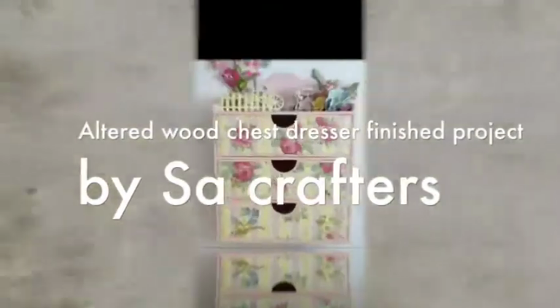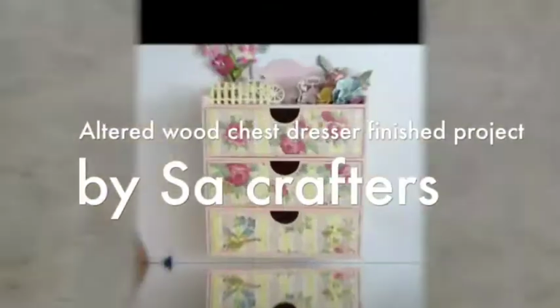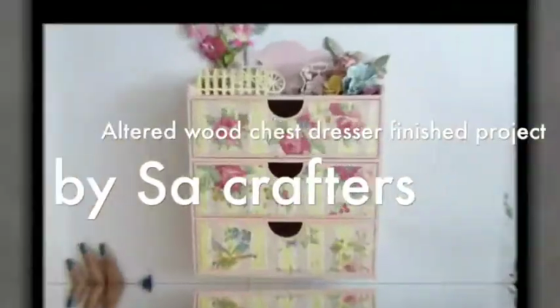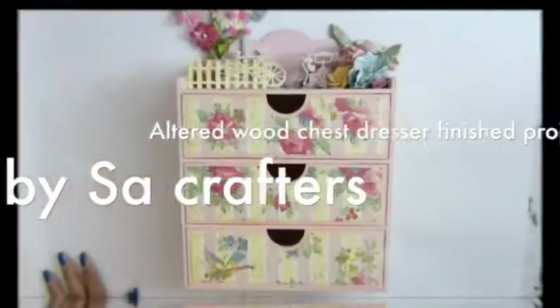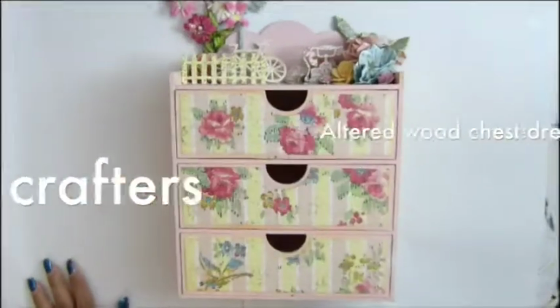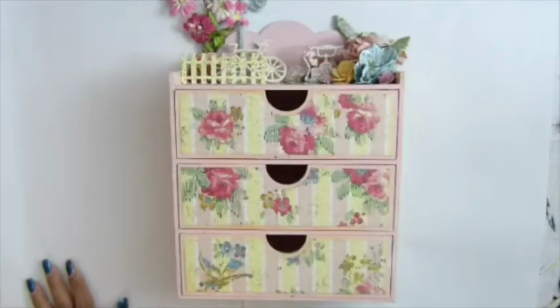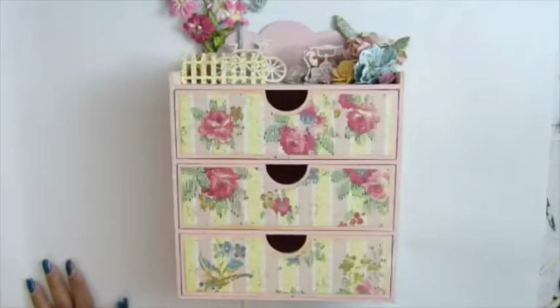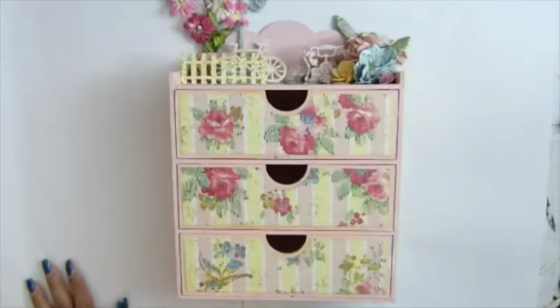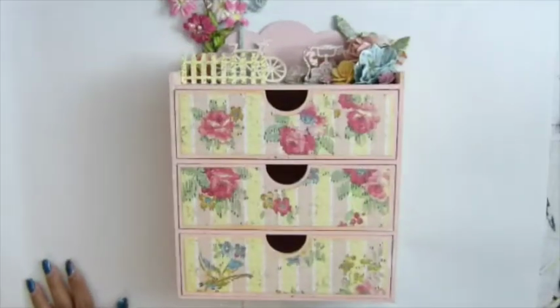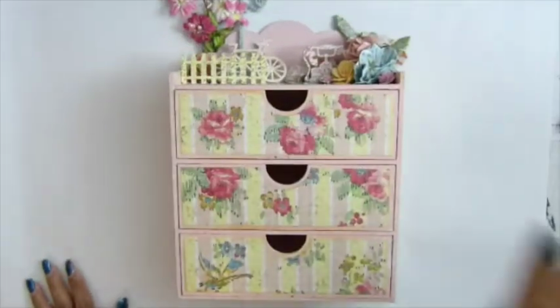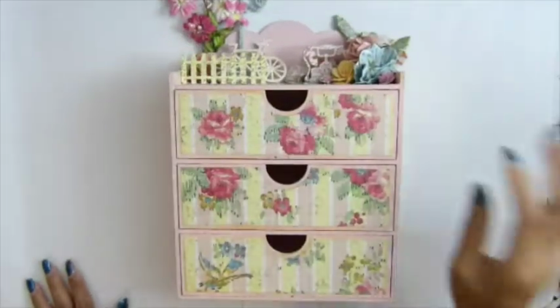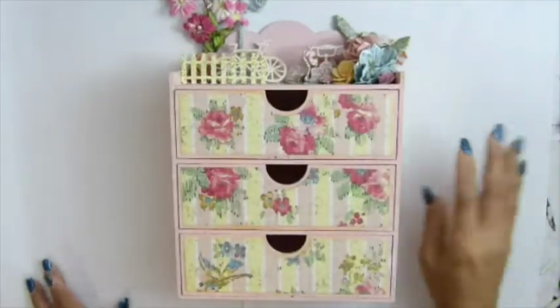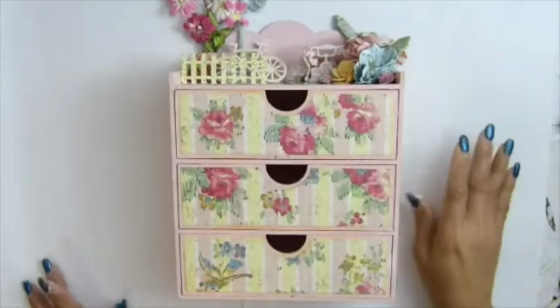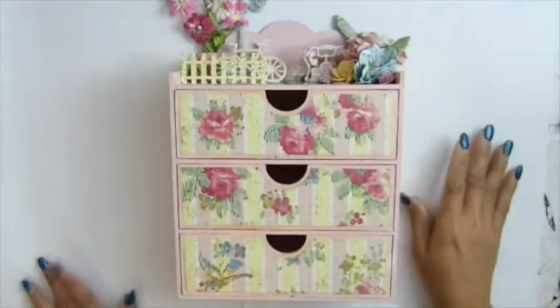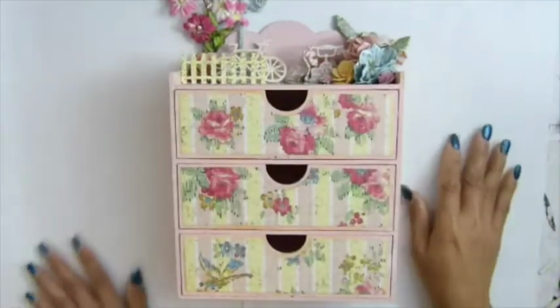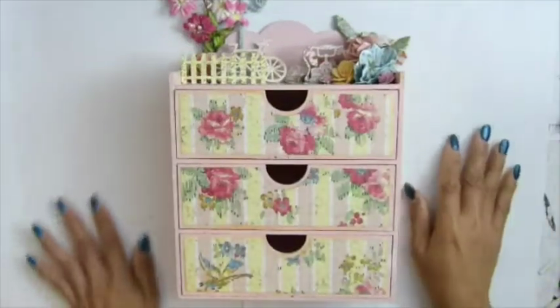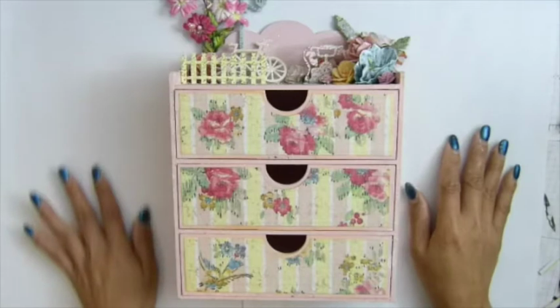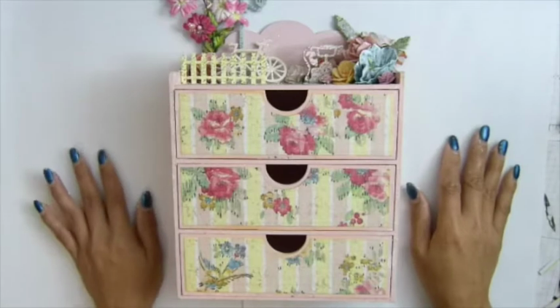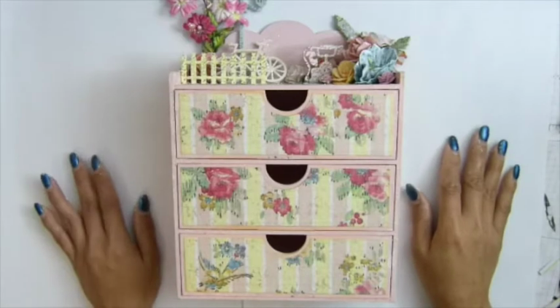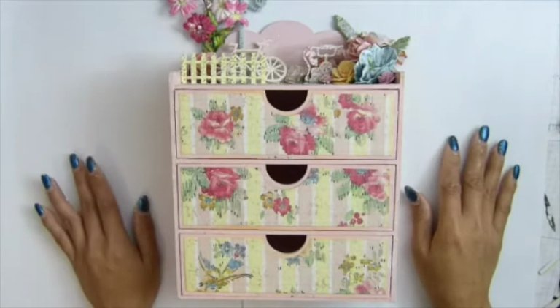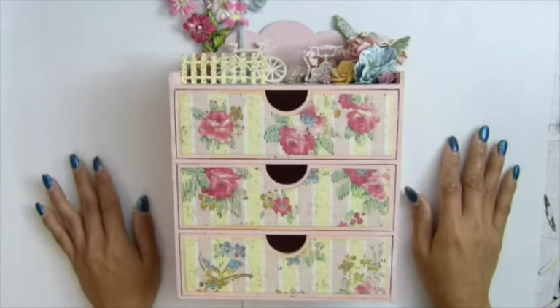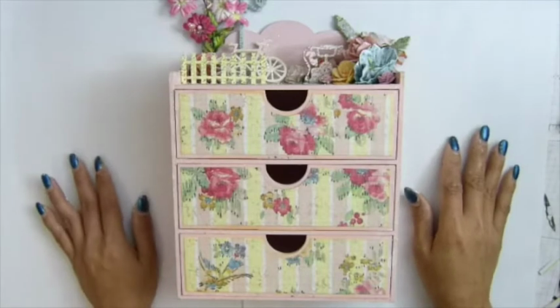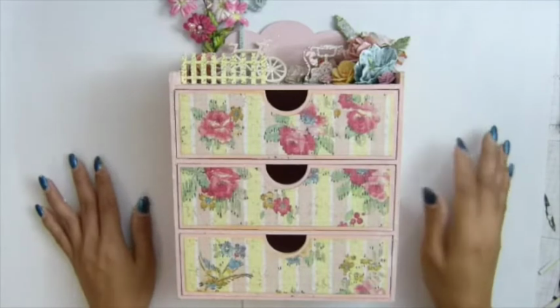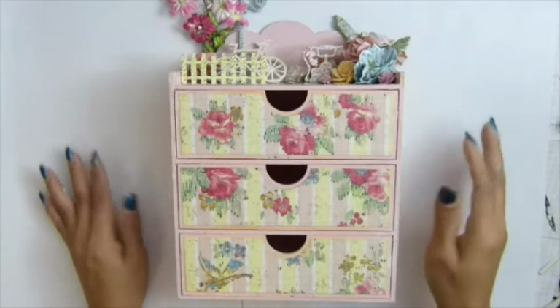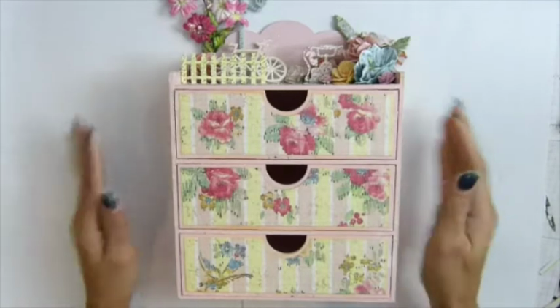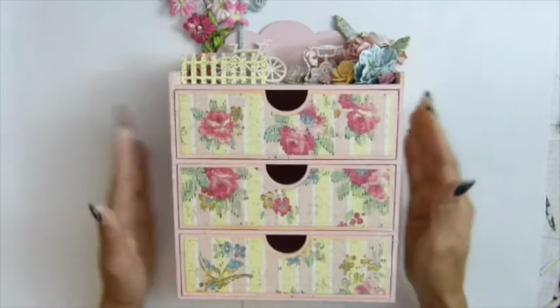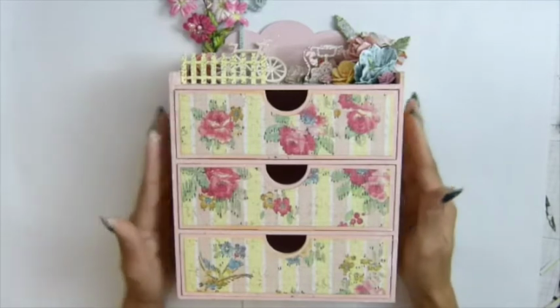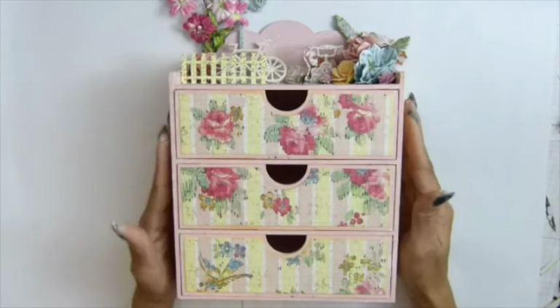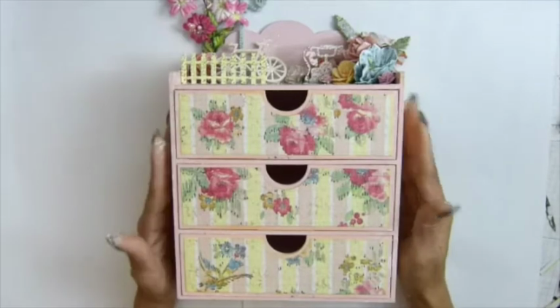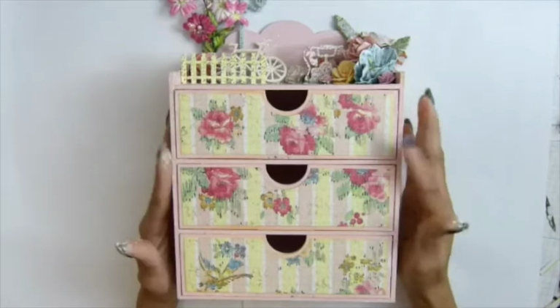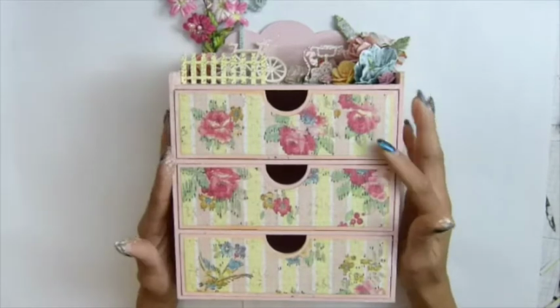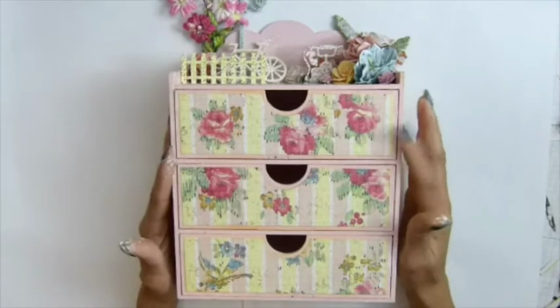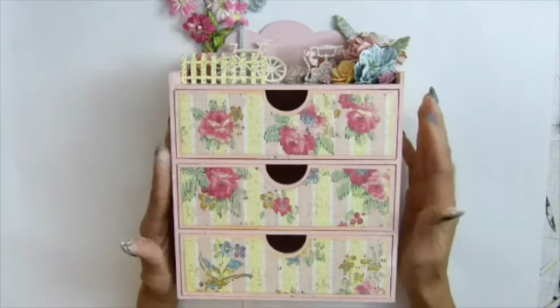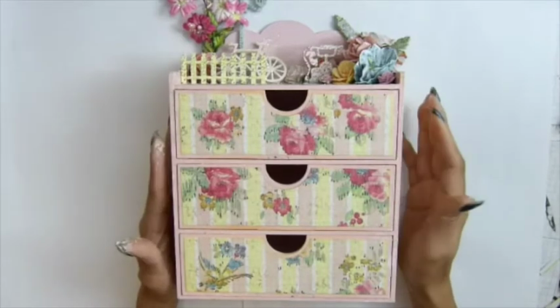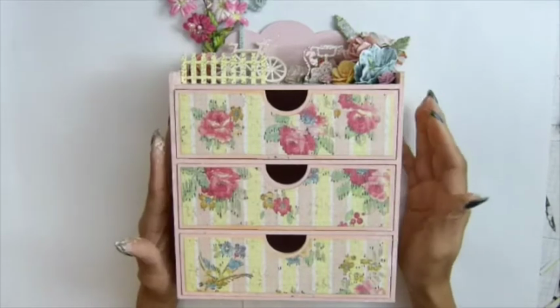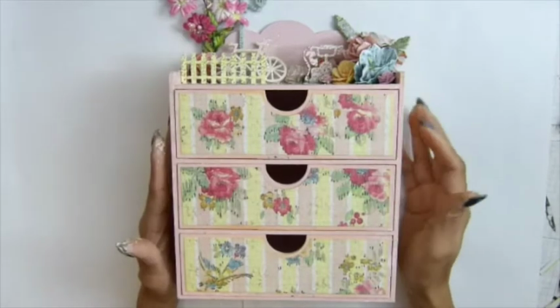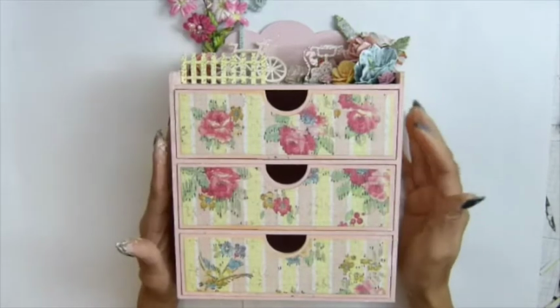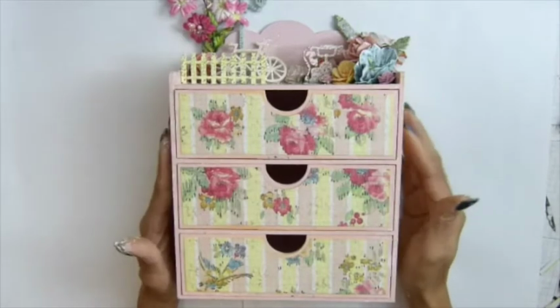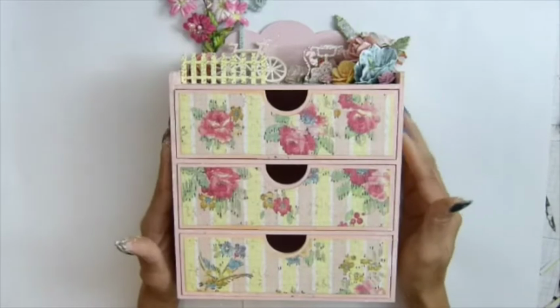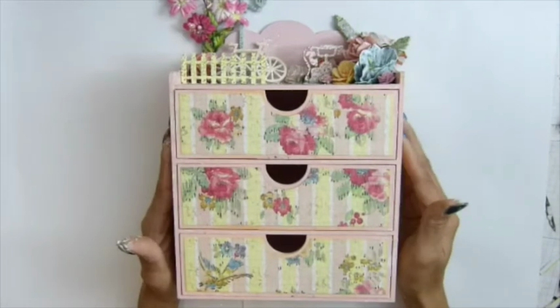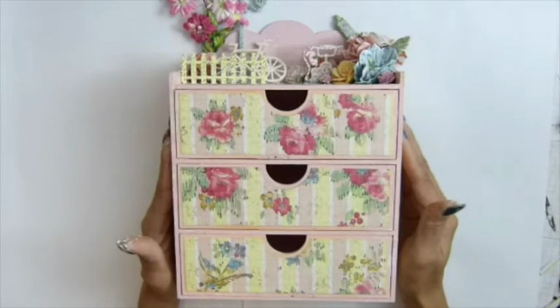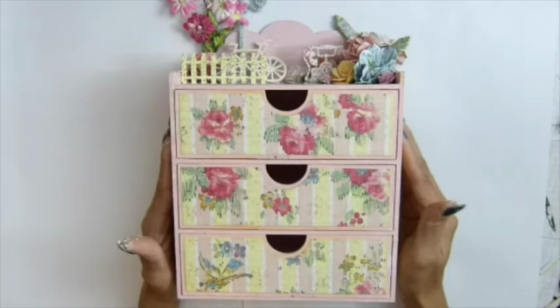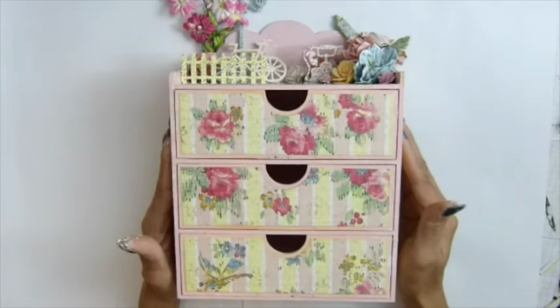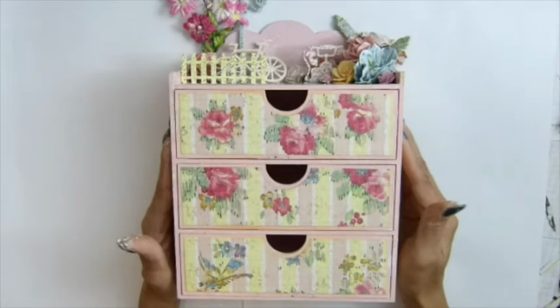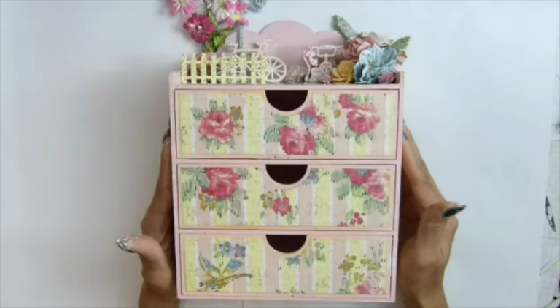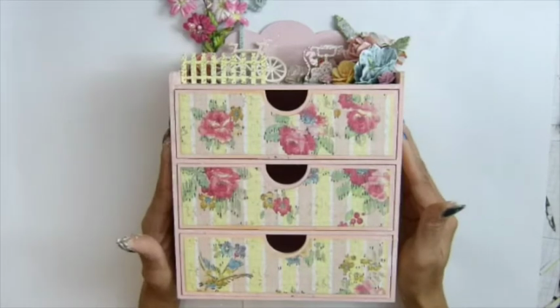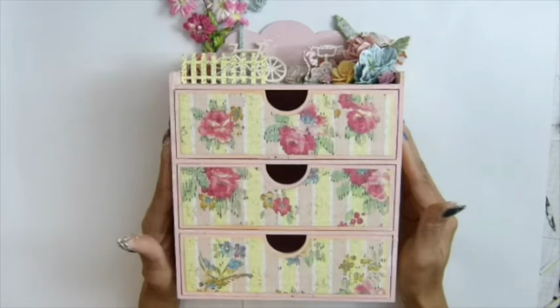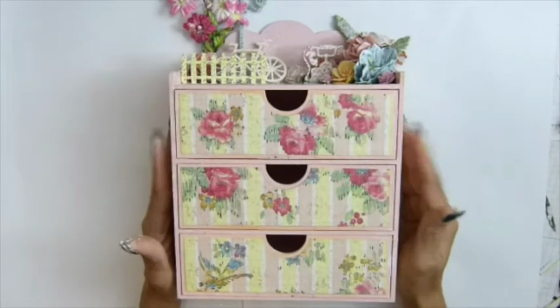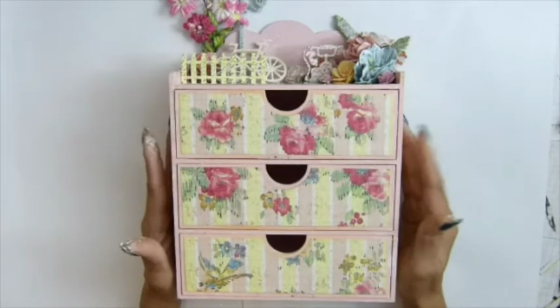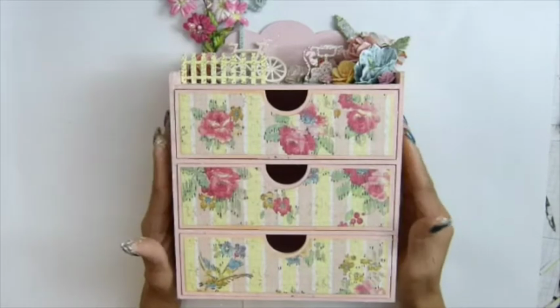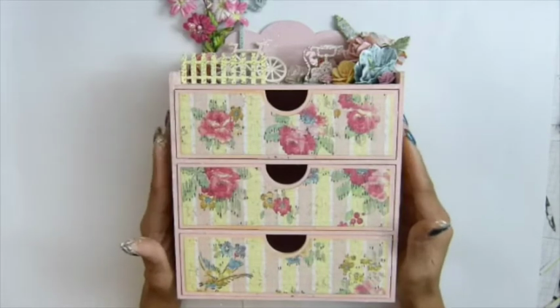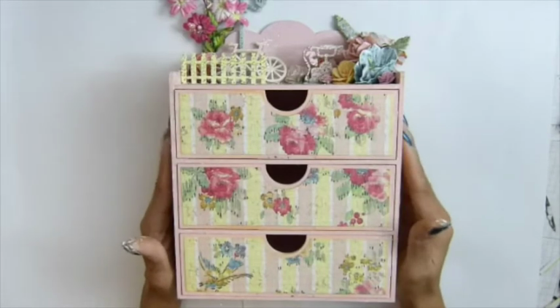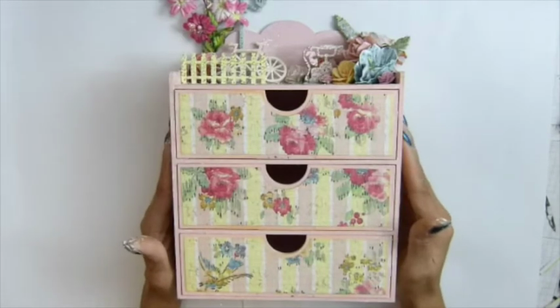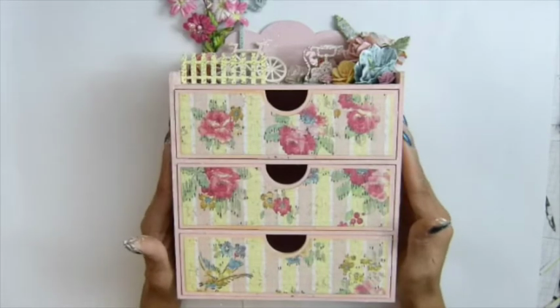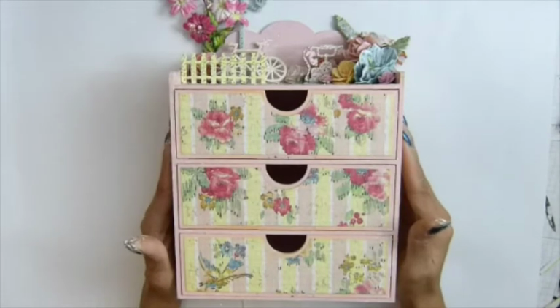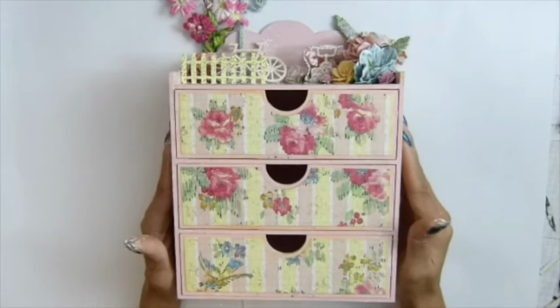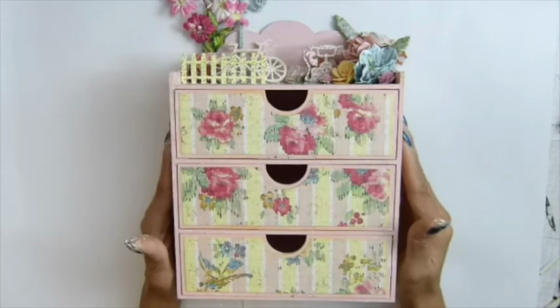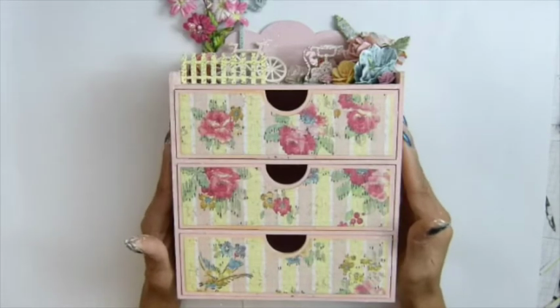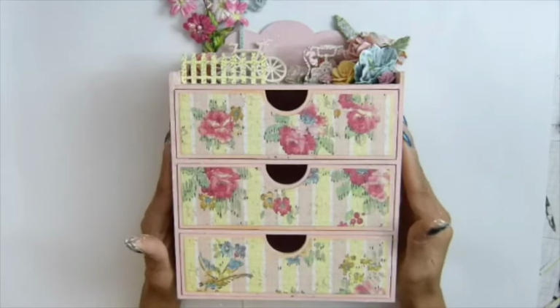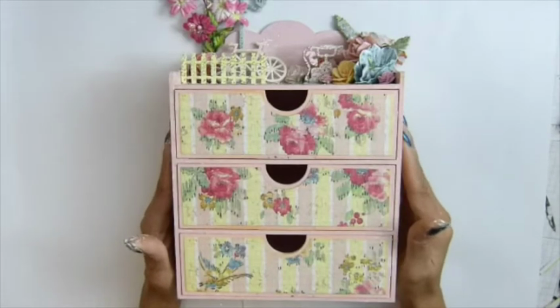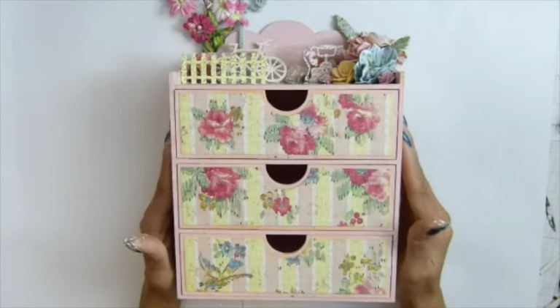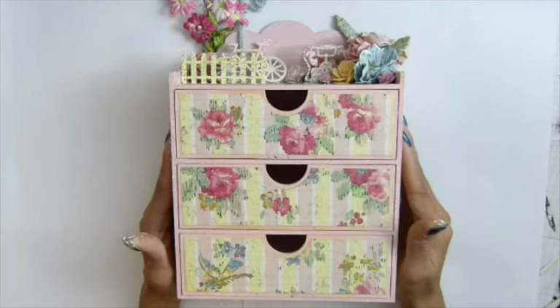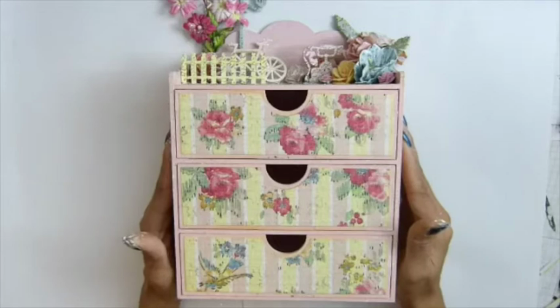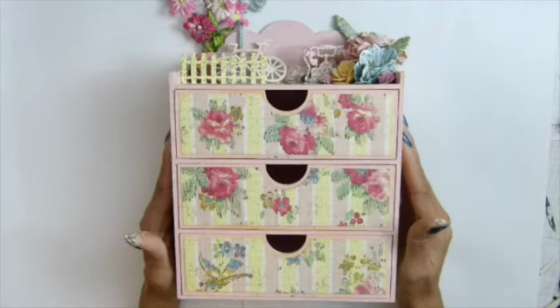Hi guys, this is Azacraptus. Here is my finished project of my wood chairs drawer.